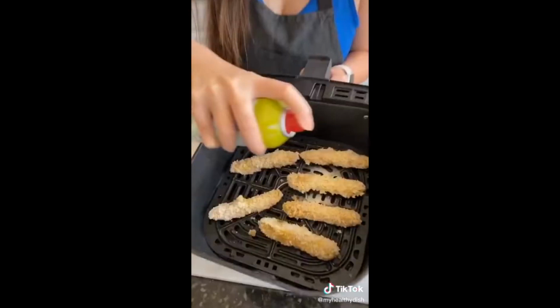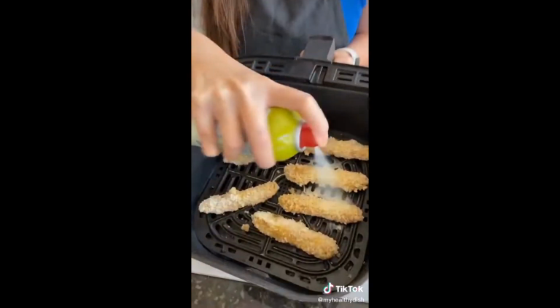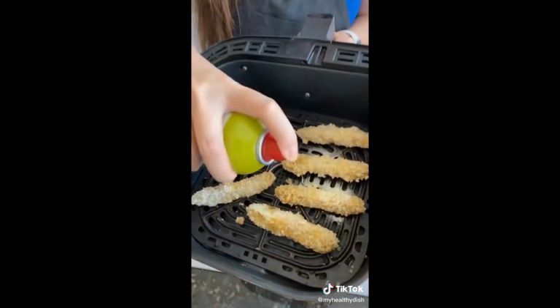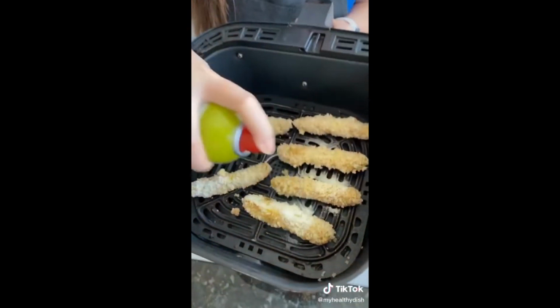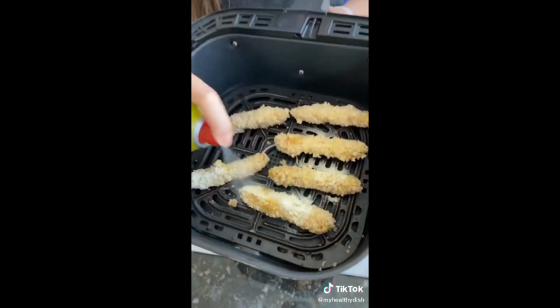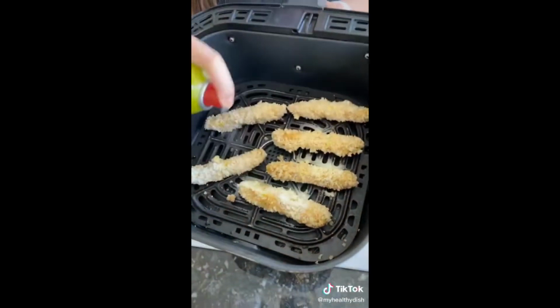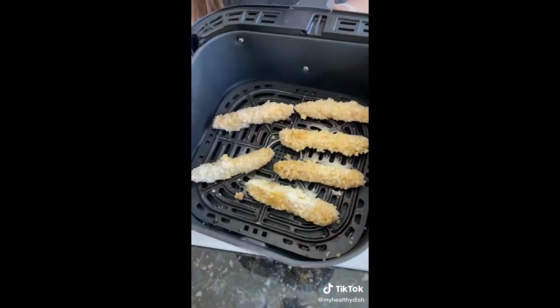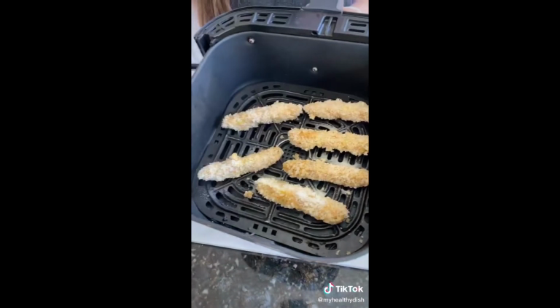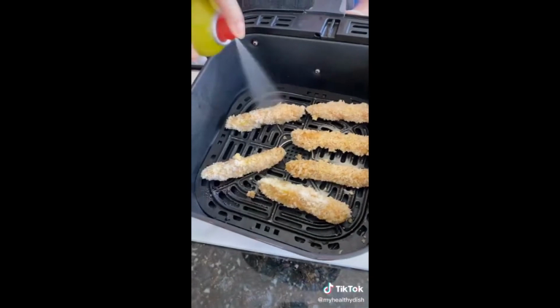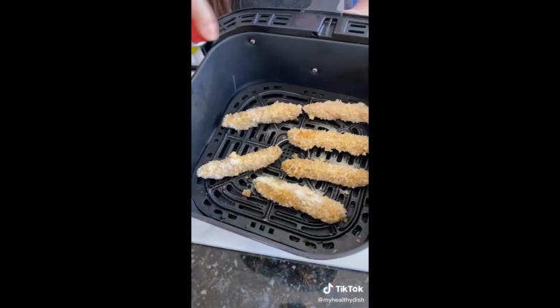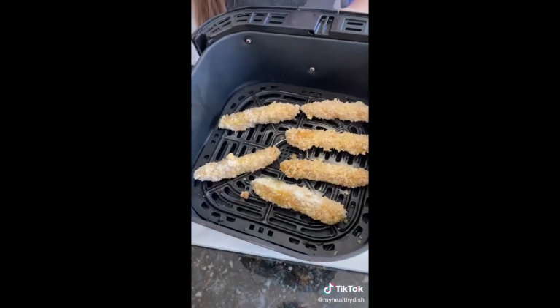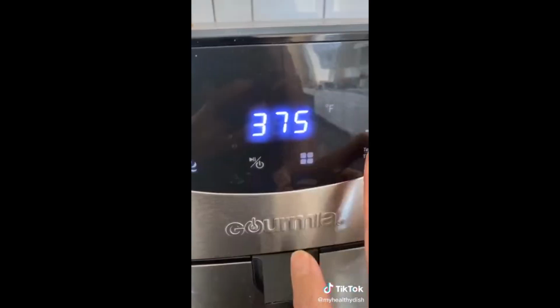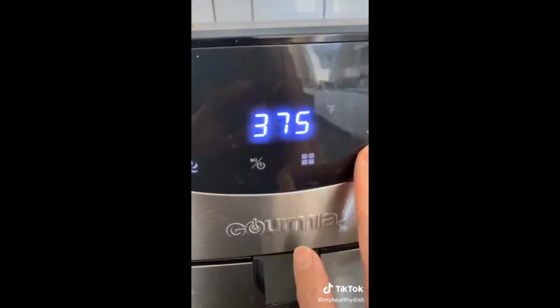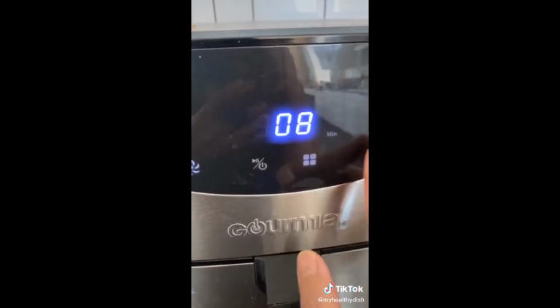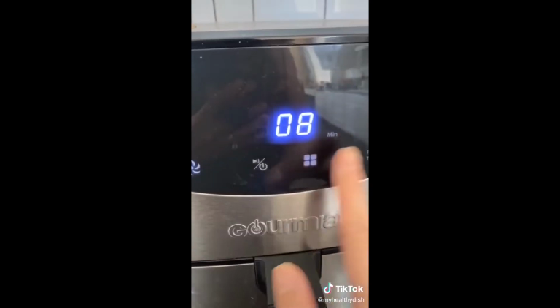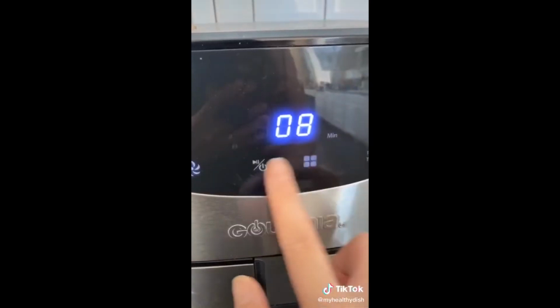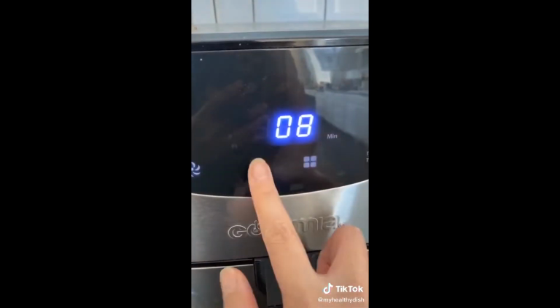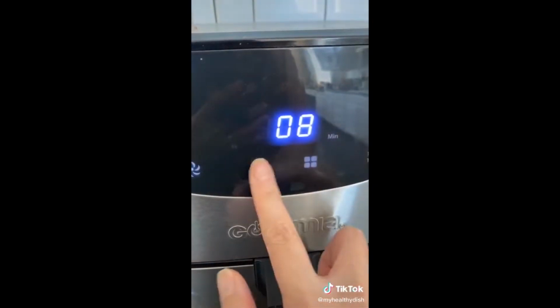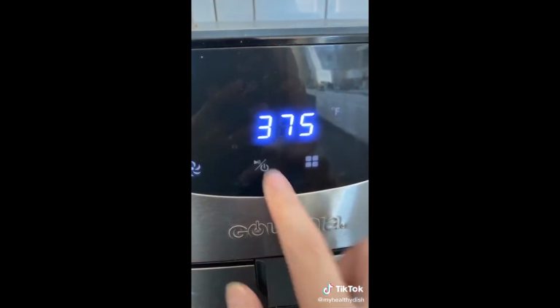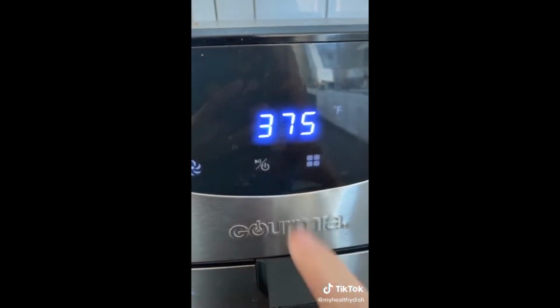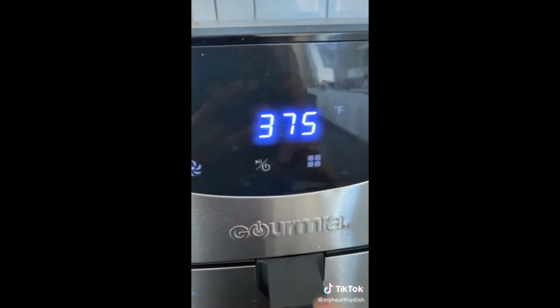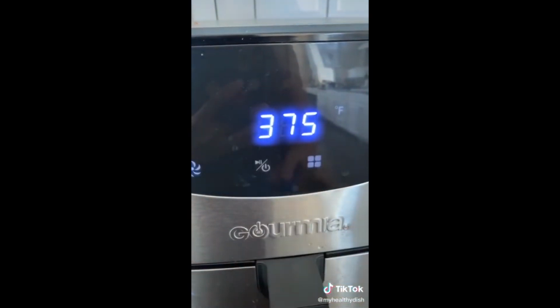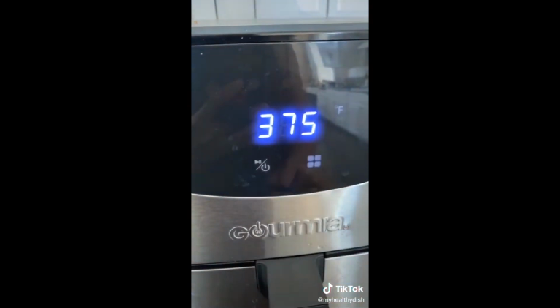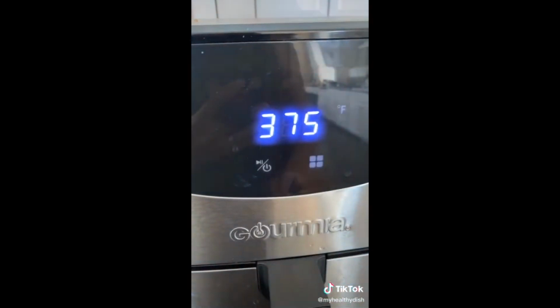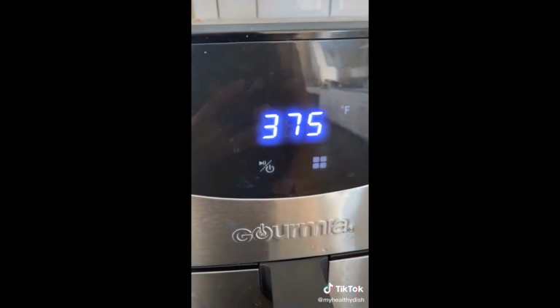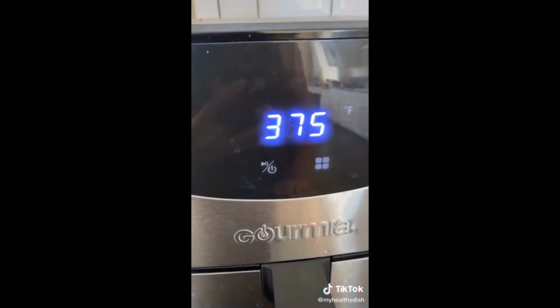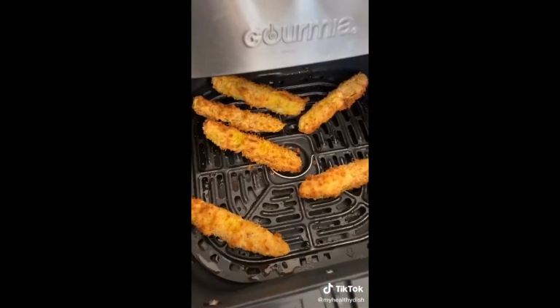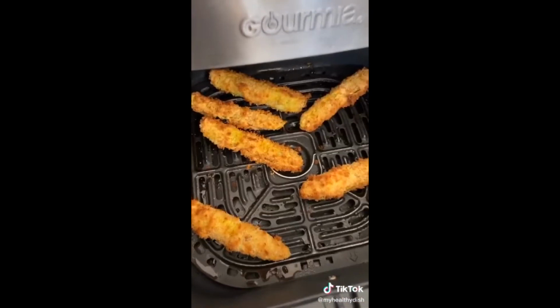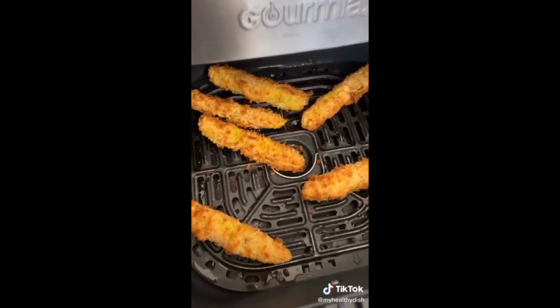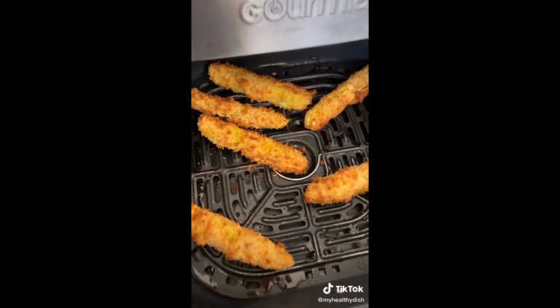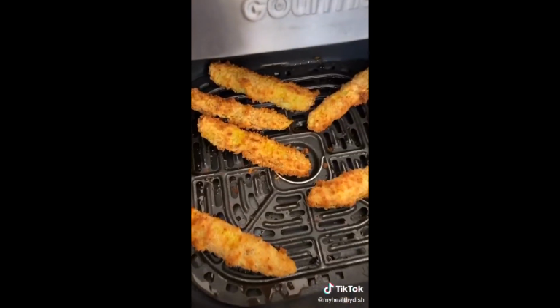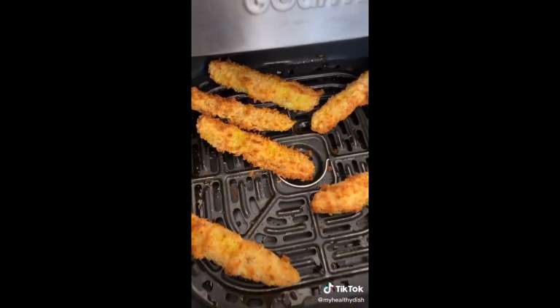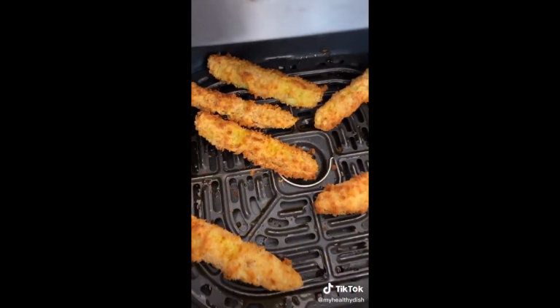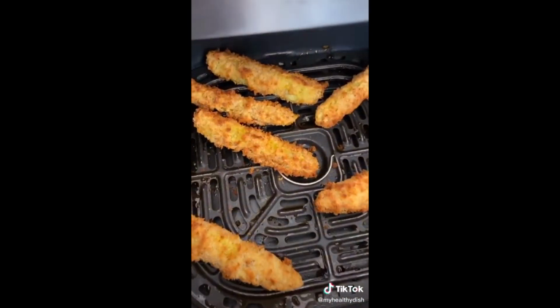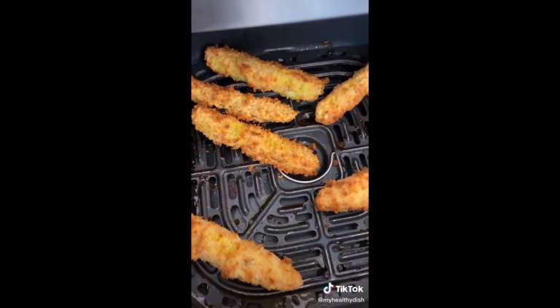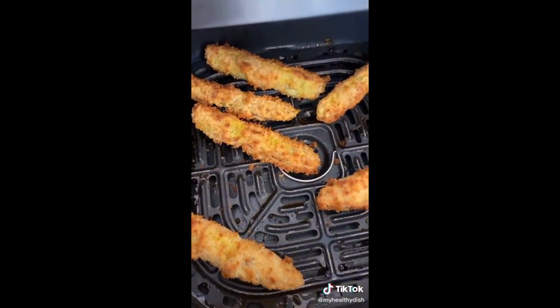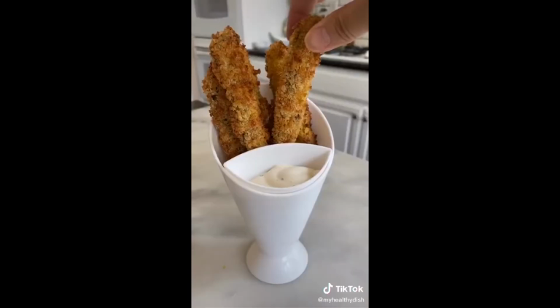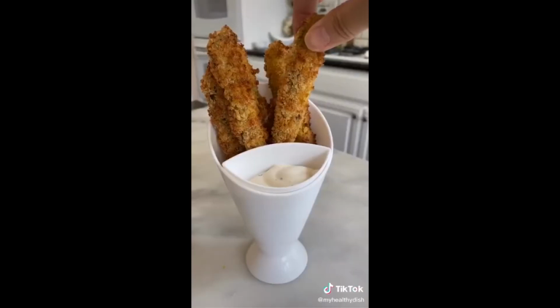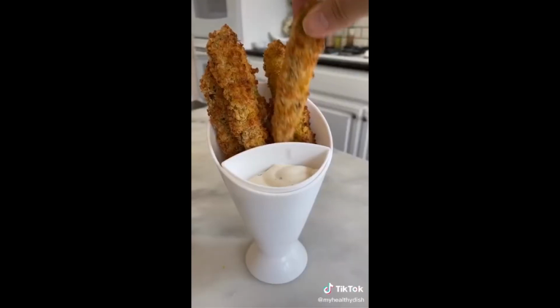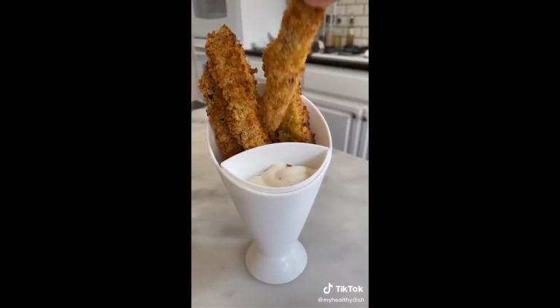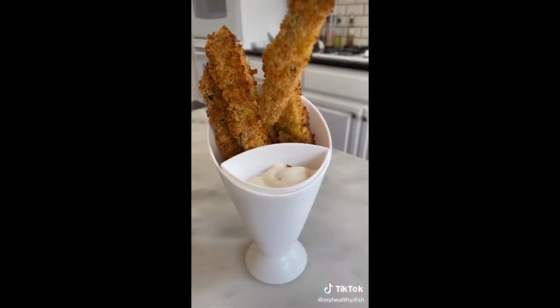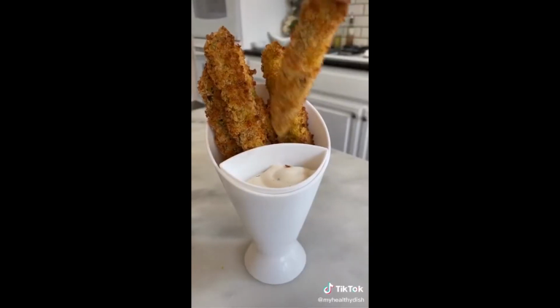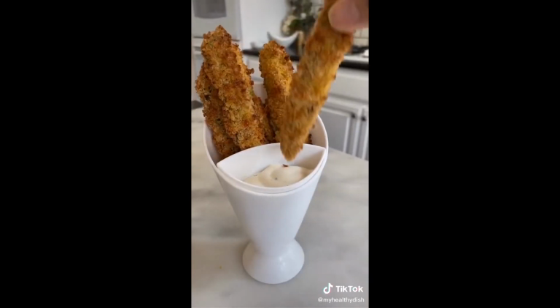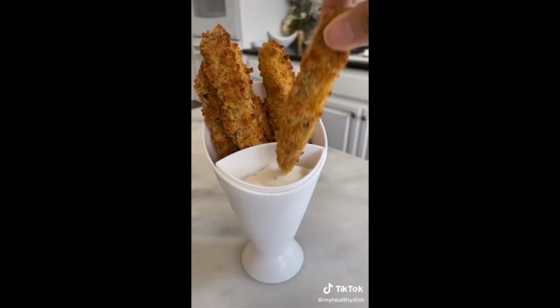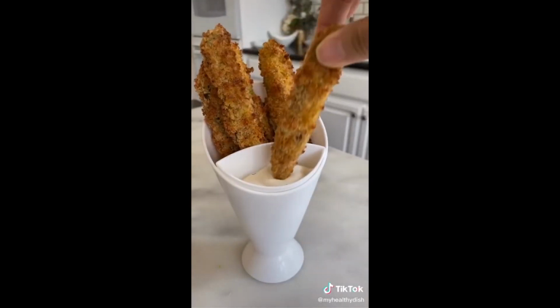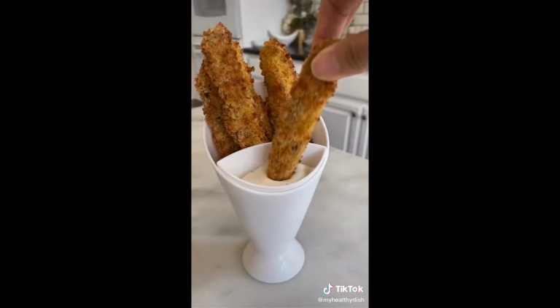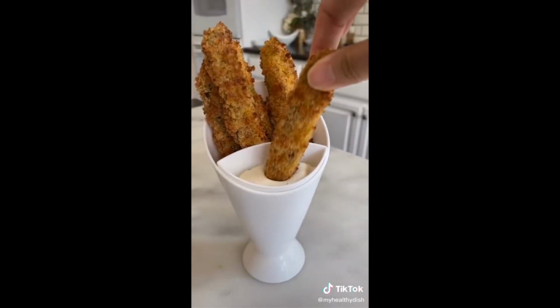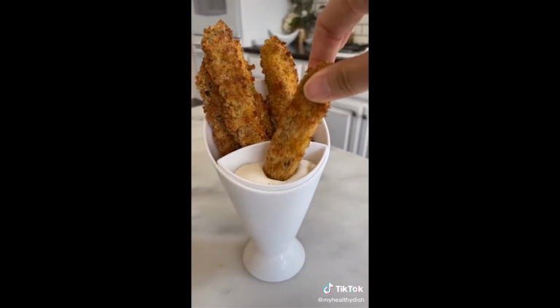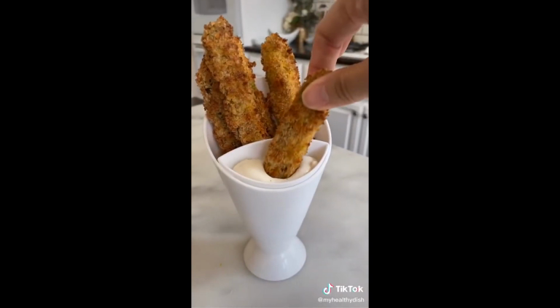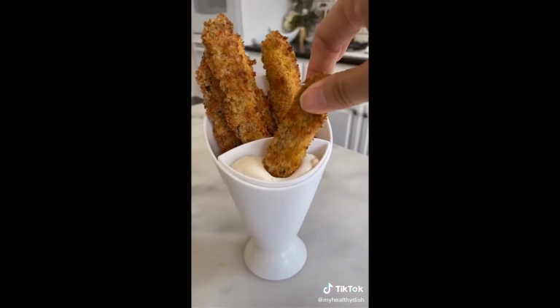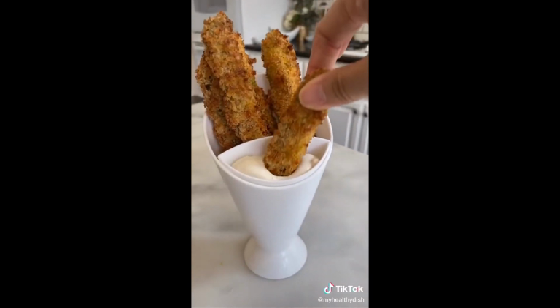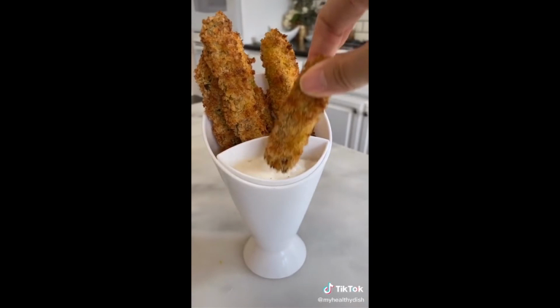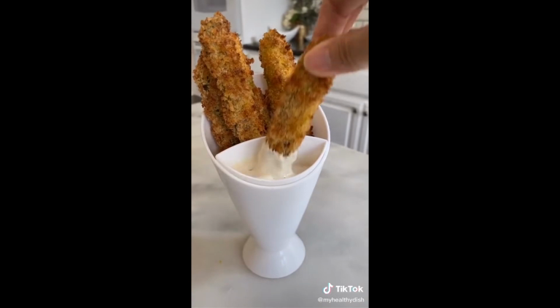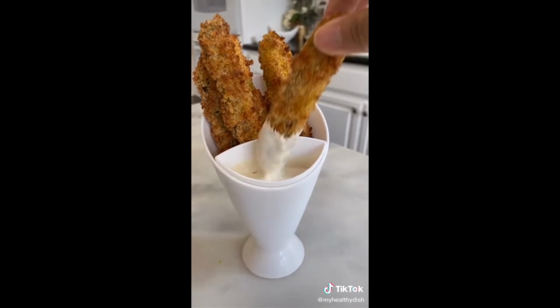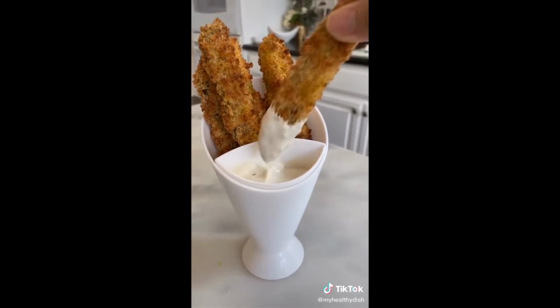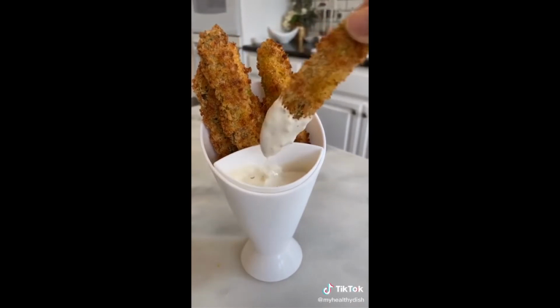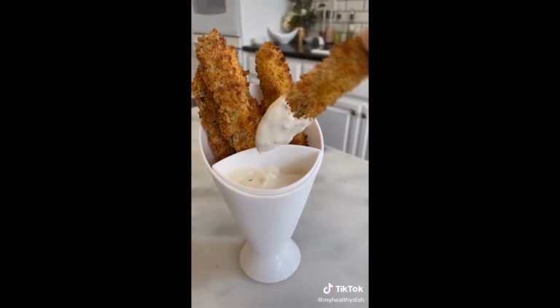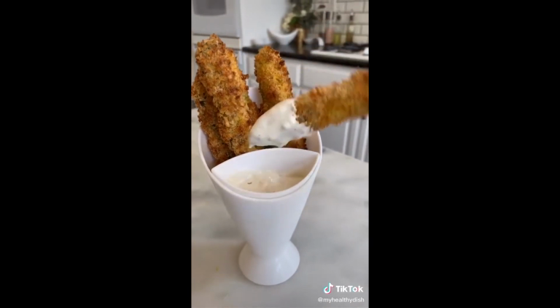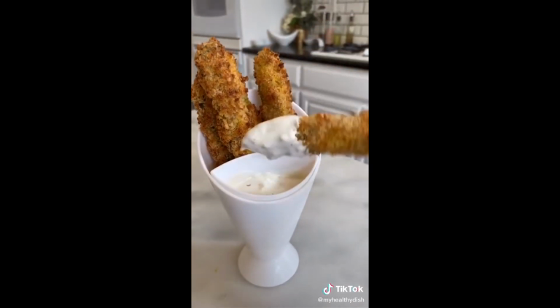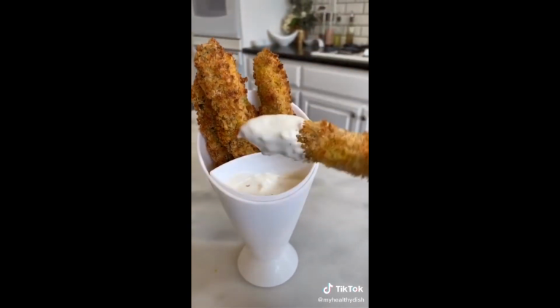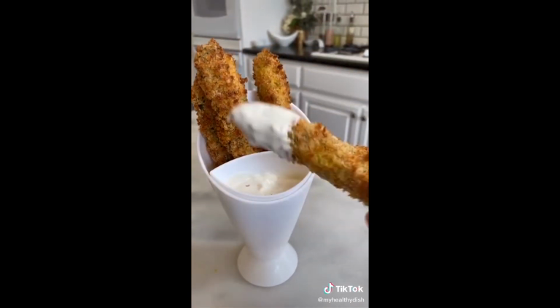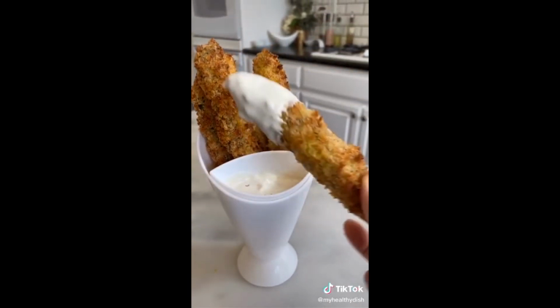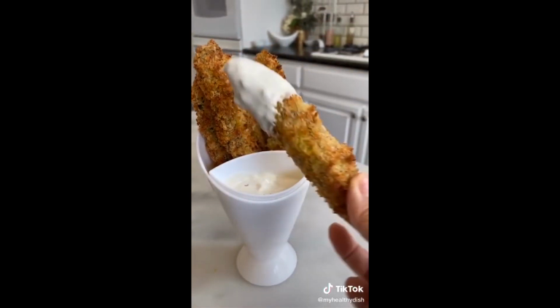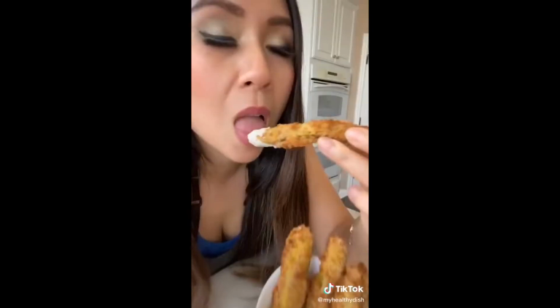A light spray of olive oil and air fry it eight minutes at 375. Try it — you might like it. Now listen to this crunch.